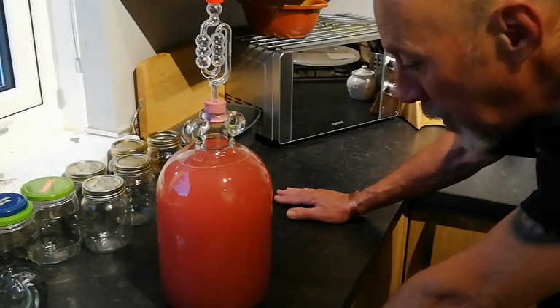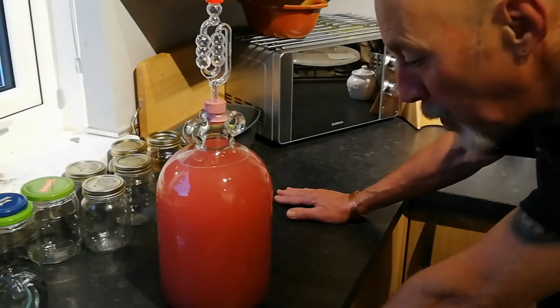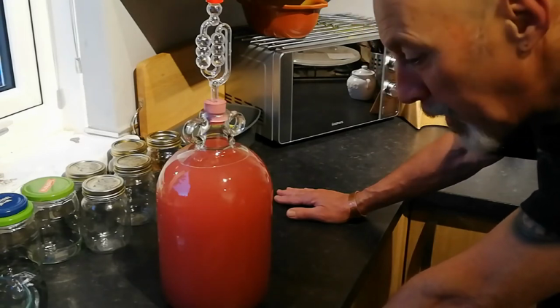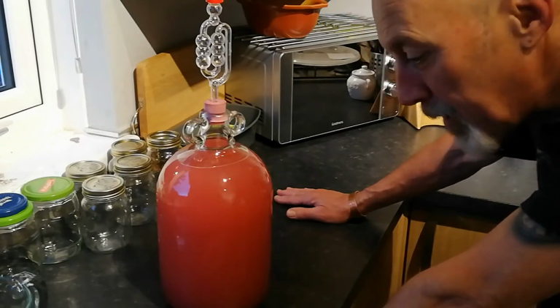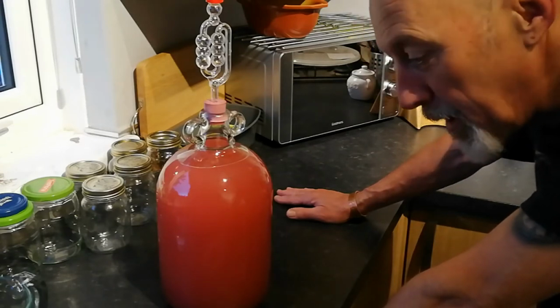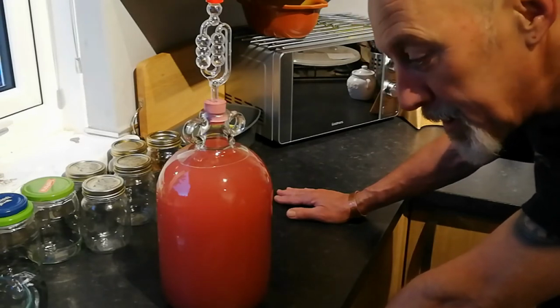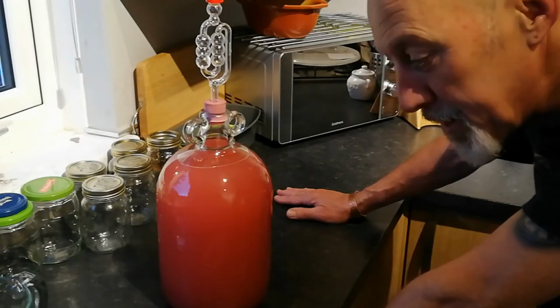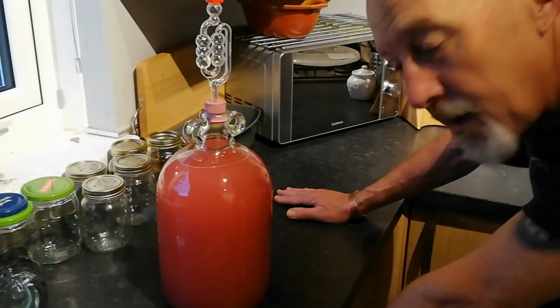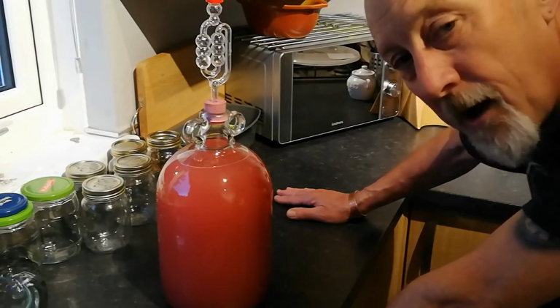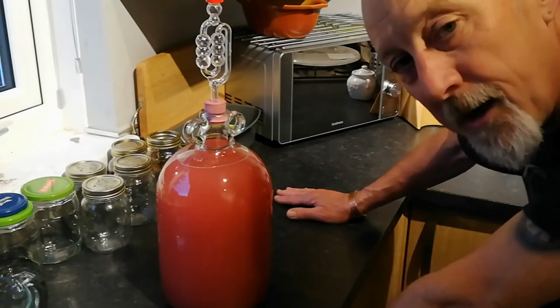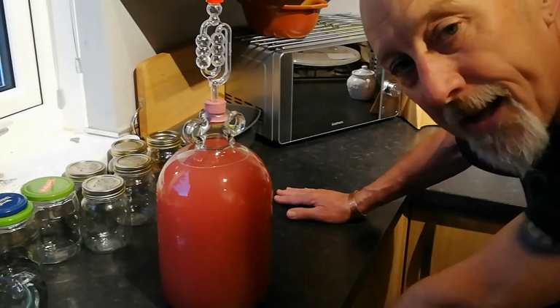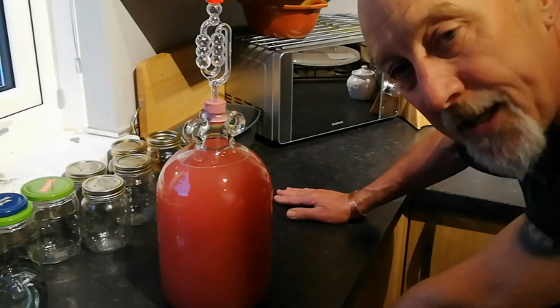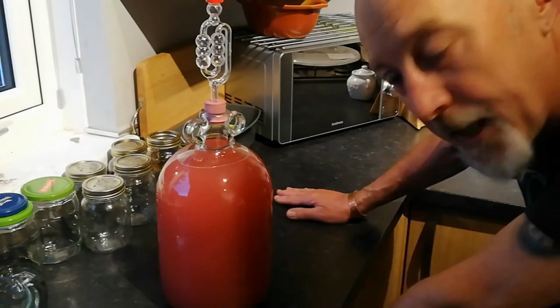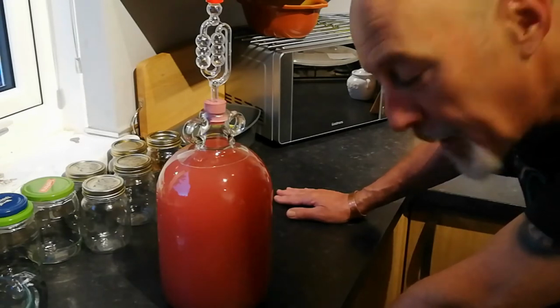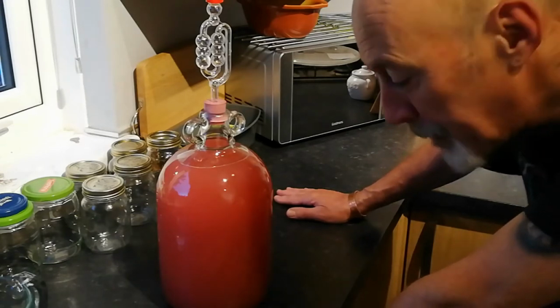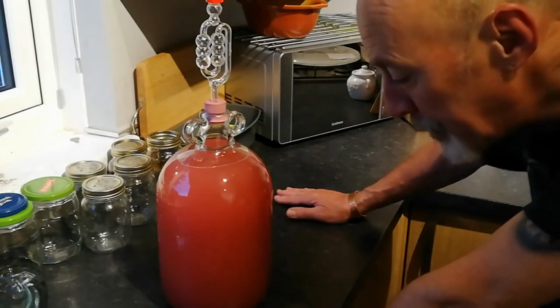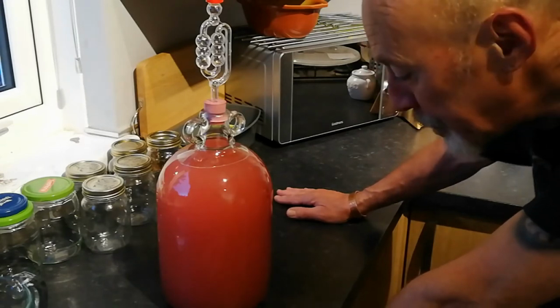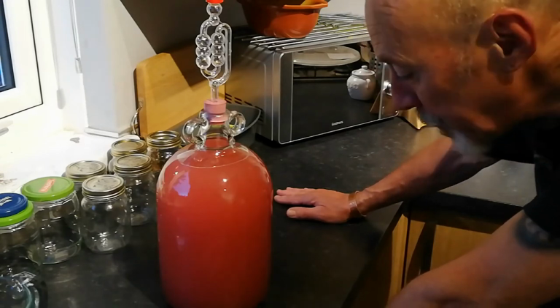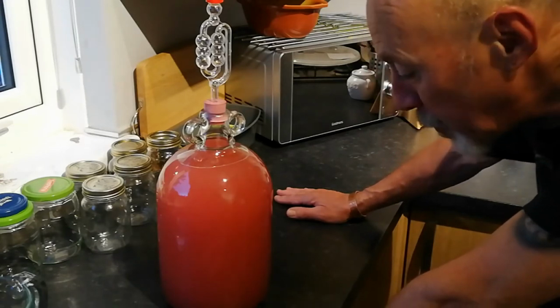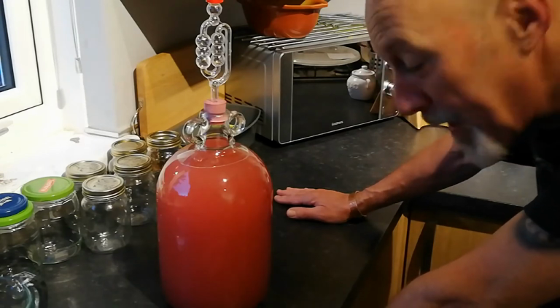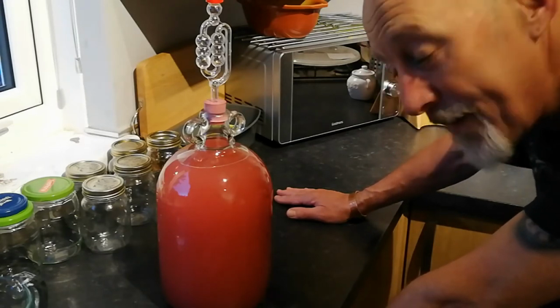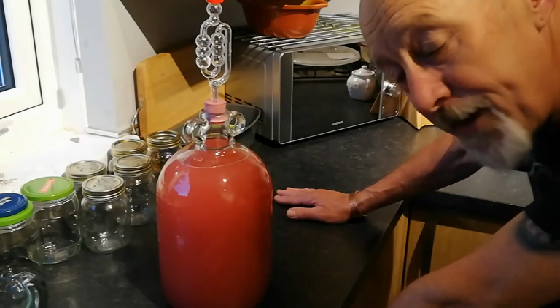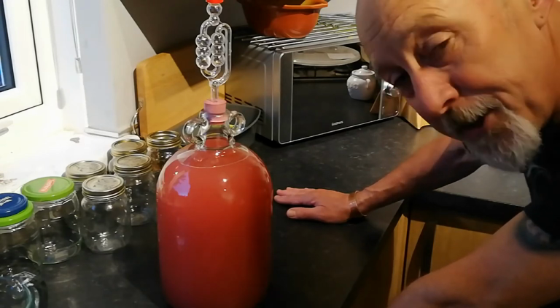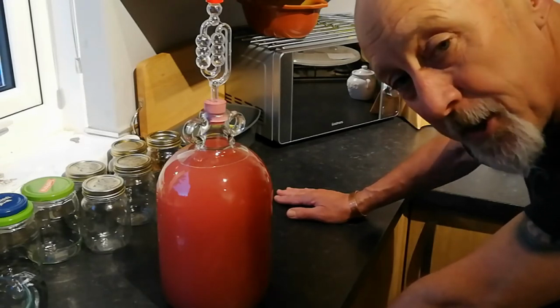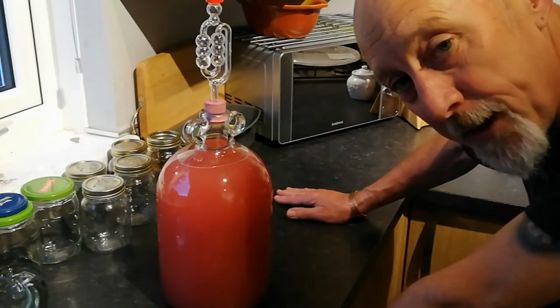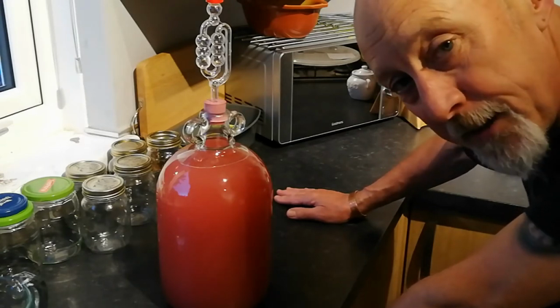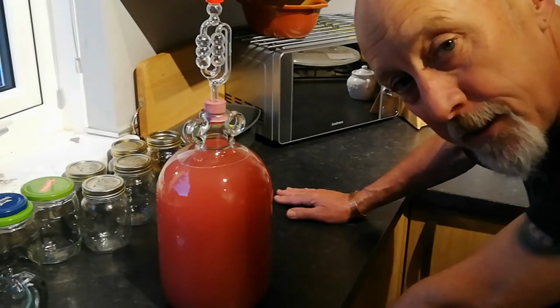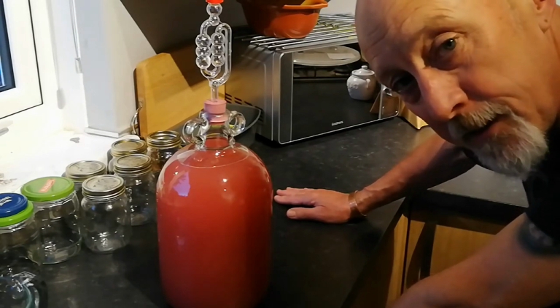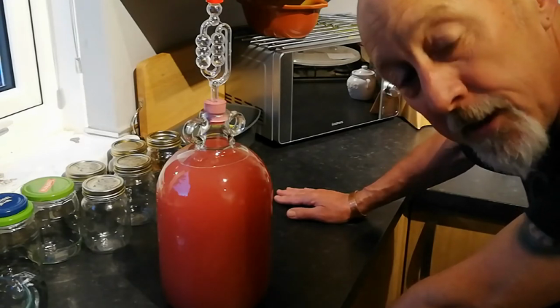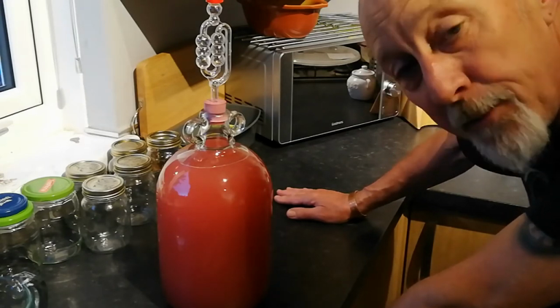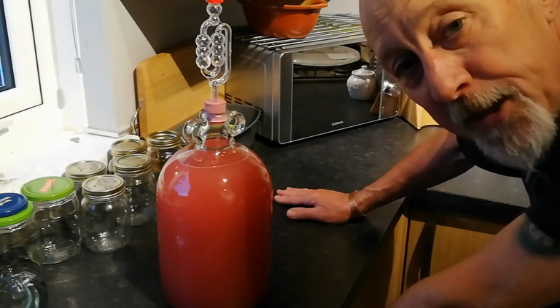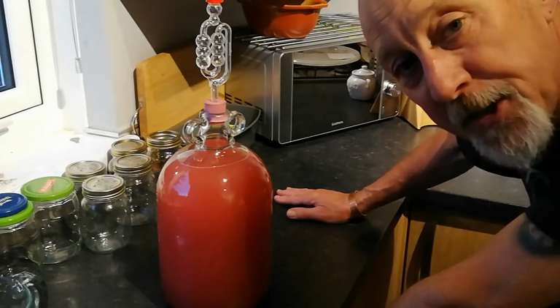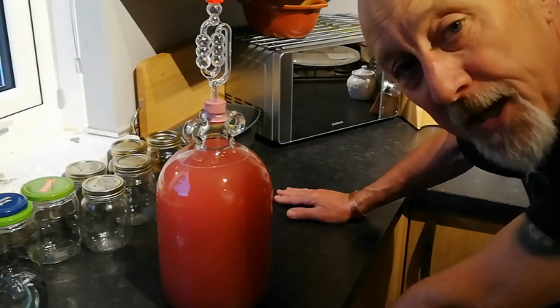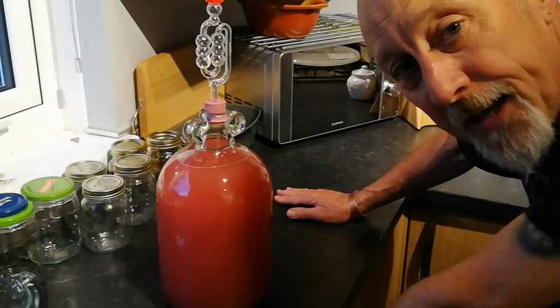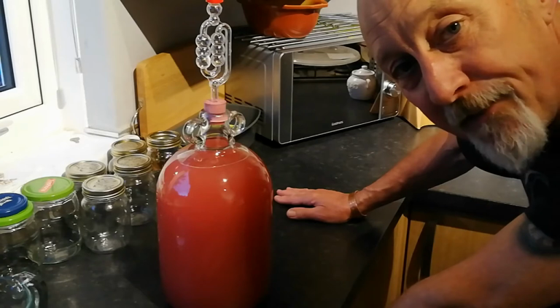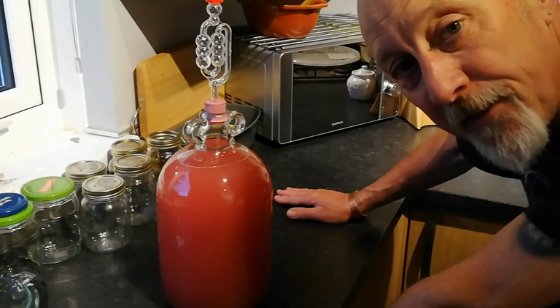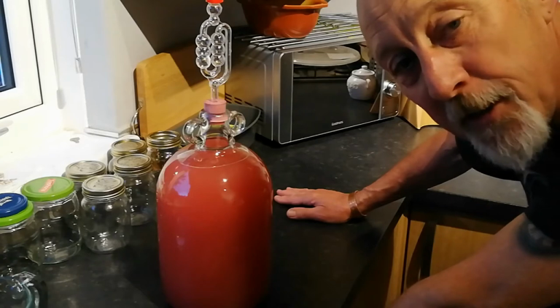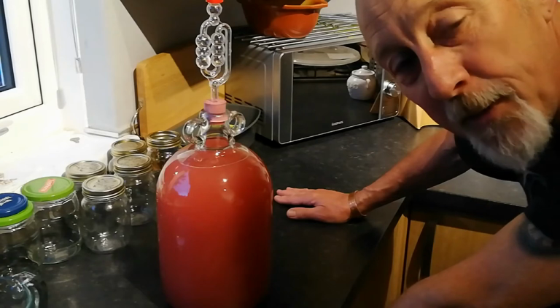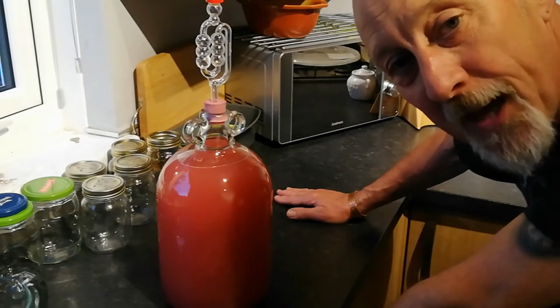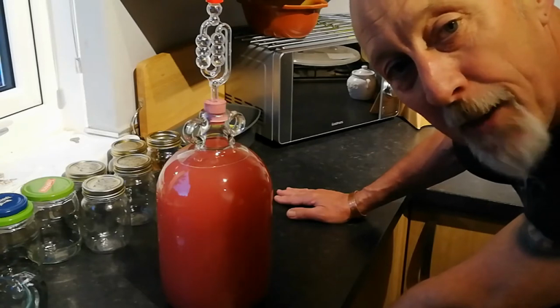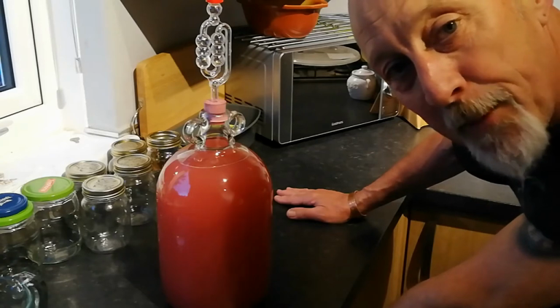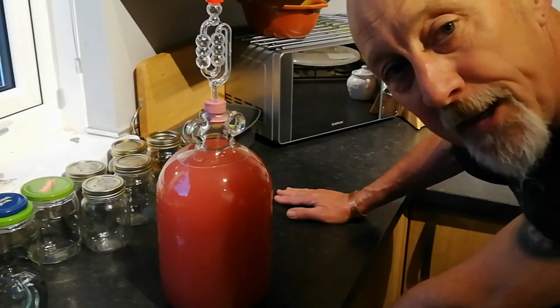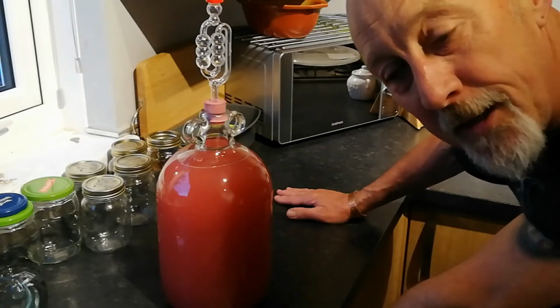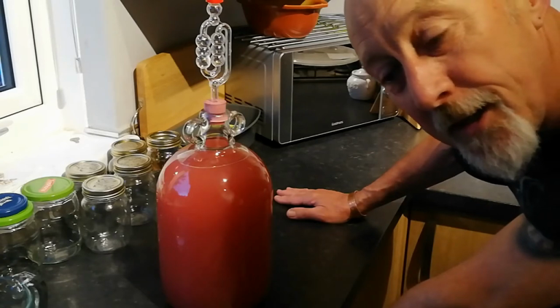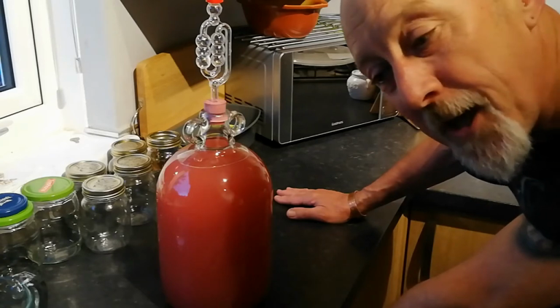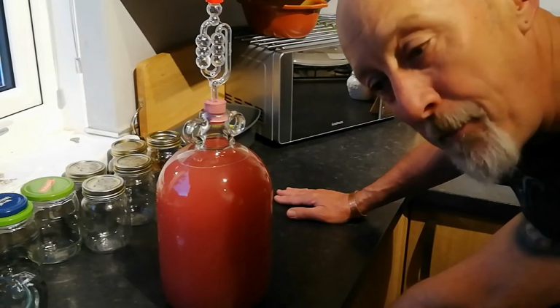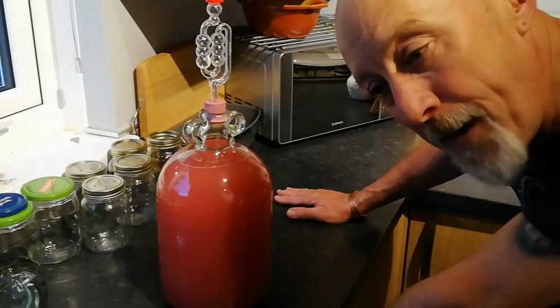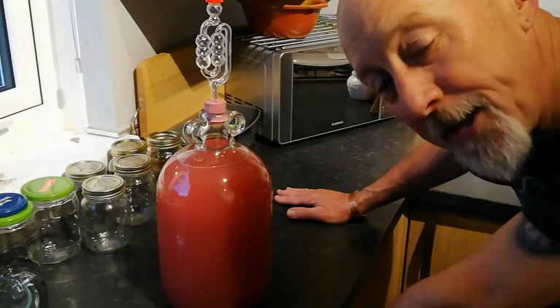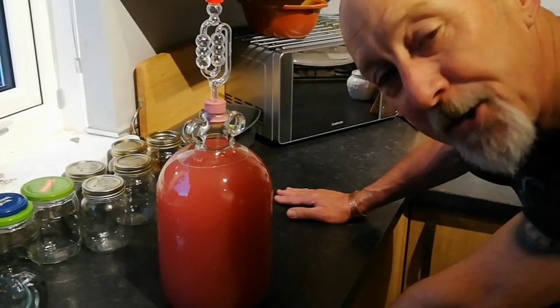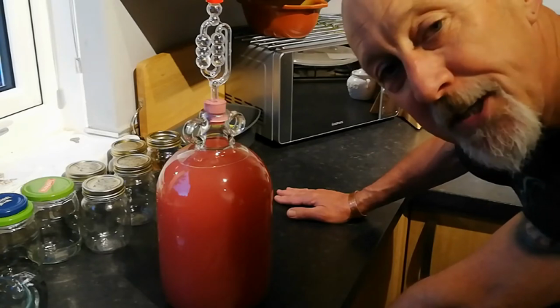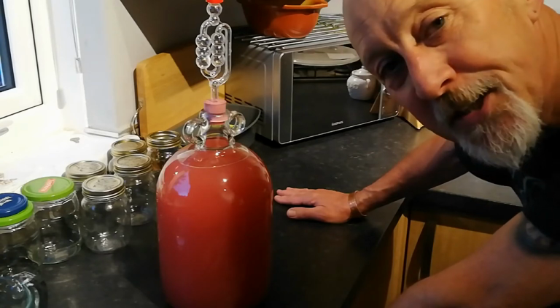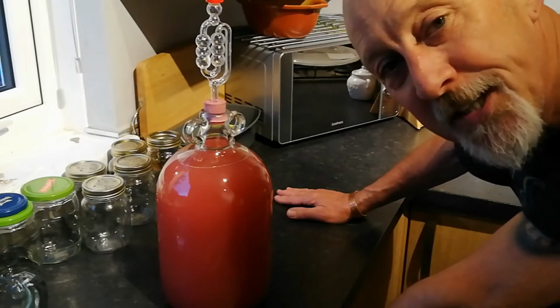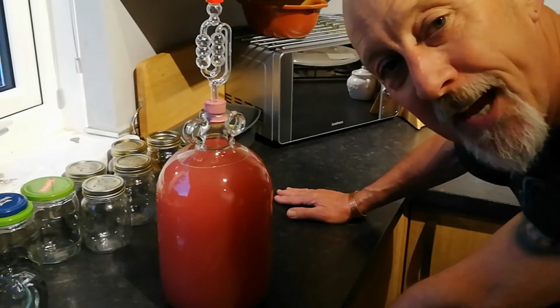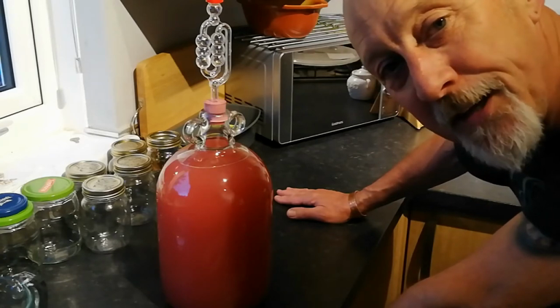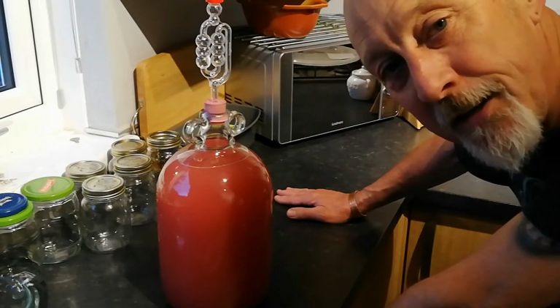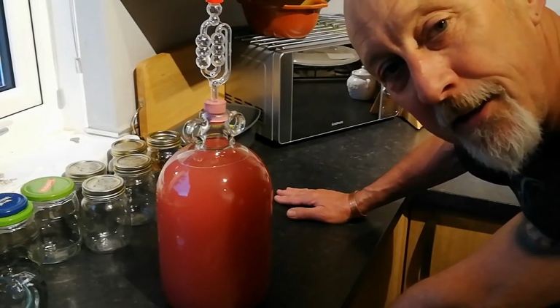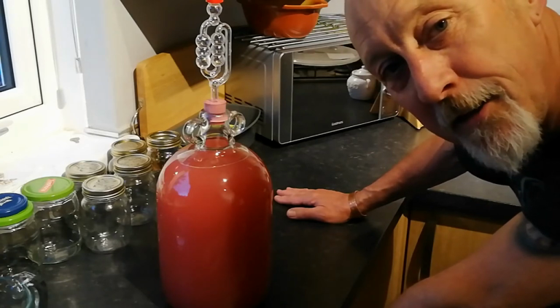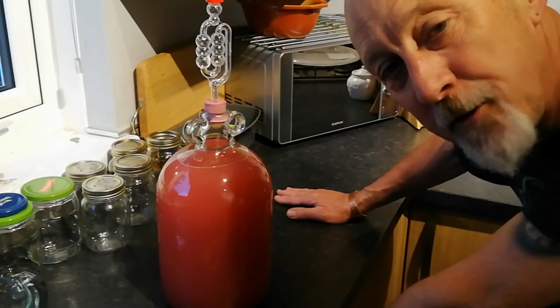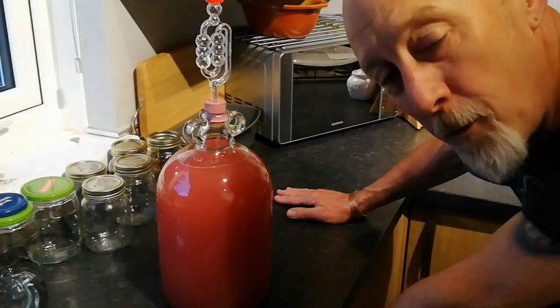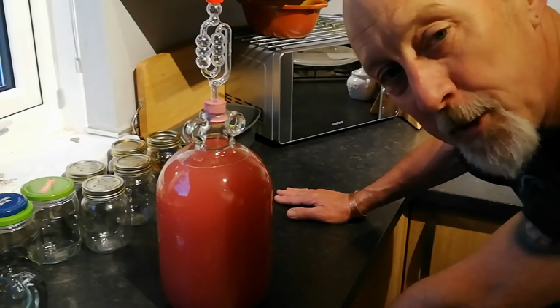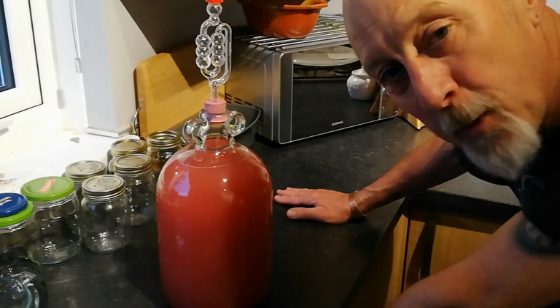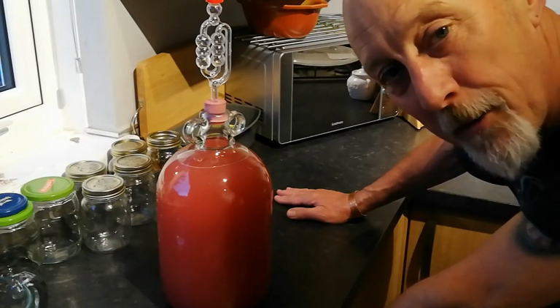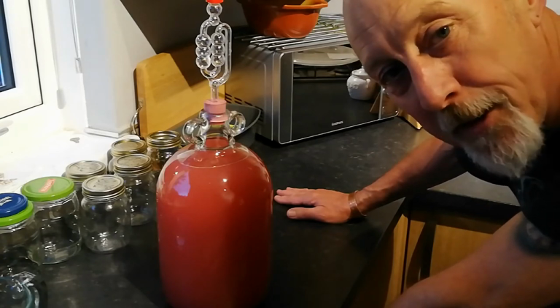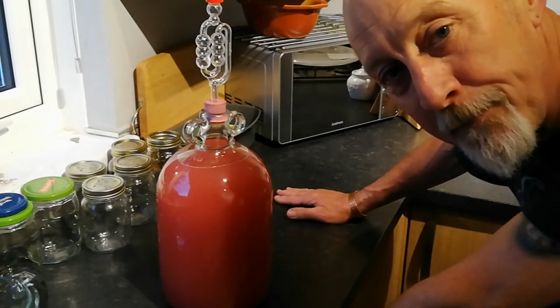Well guys, I'll let you go. Whatever you're doing, you be safe, you be happy. Come back and see us again - you're always welcome. Bye-bye for now.